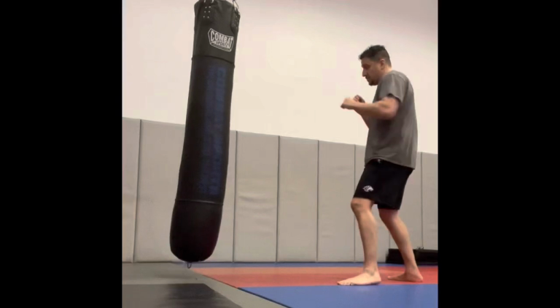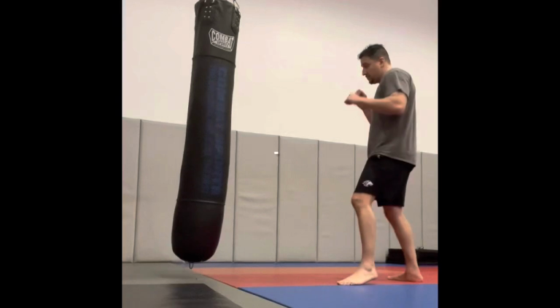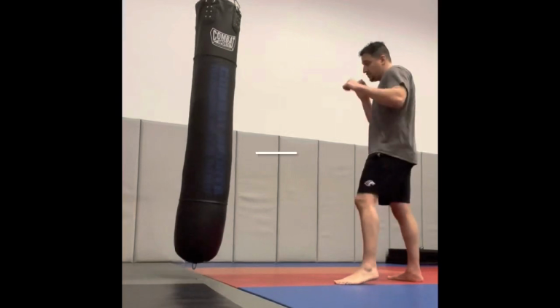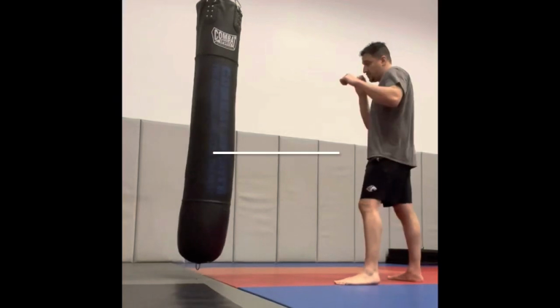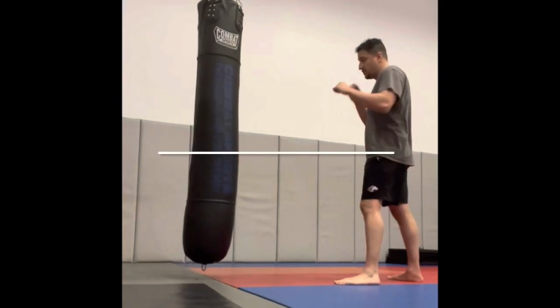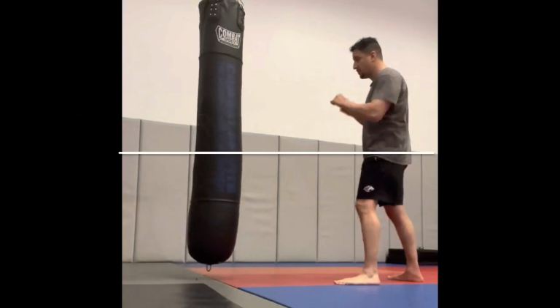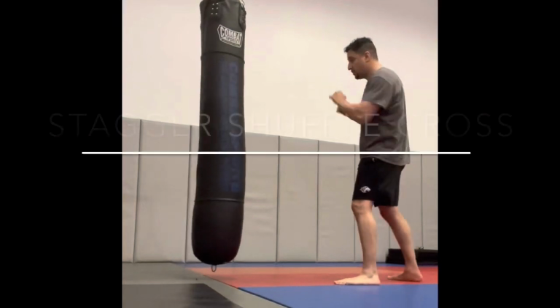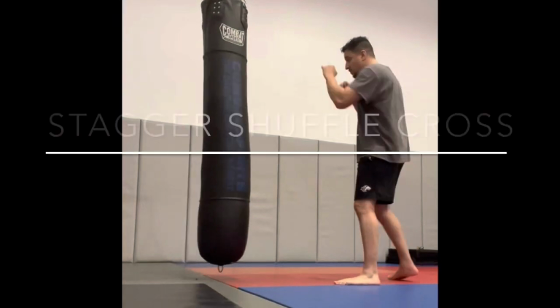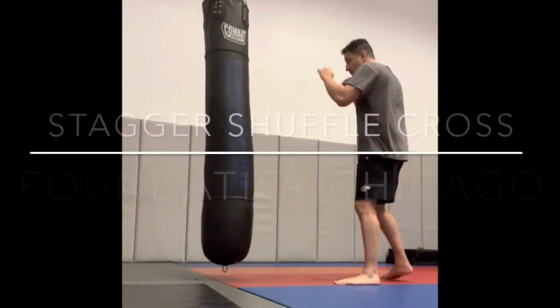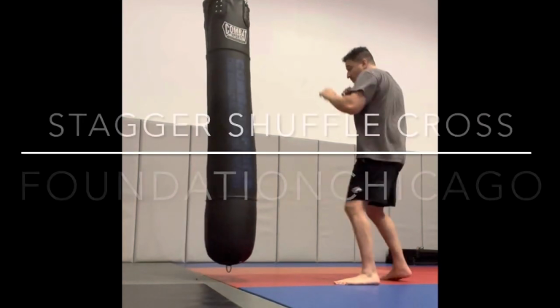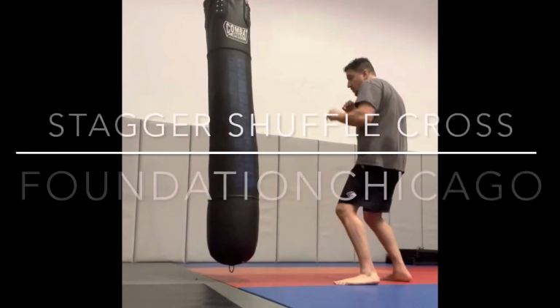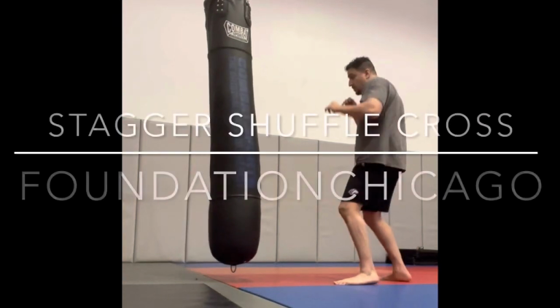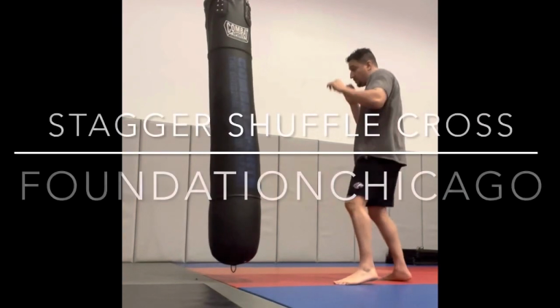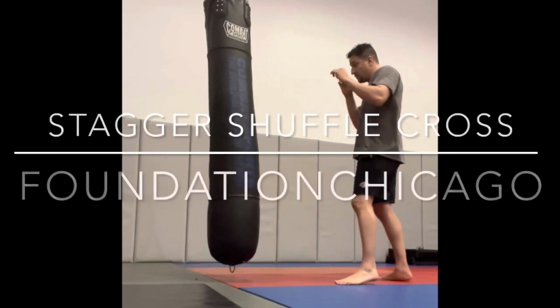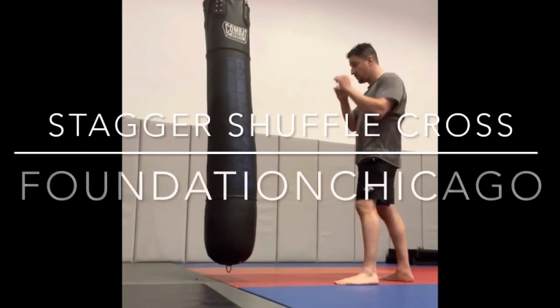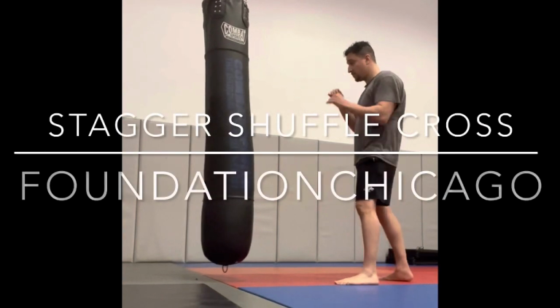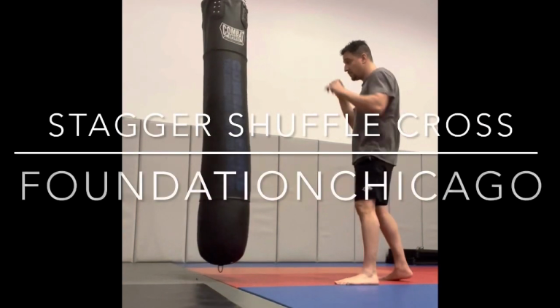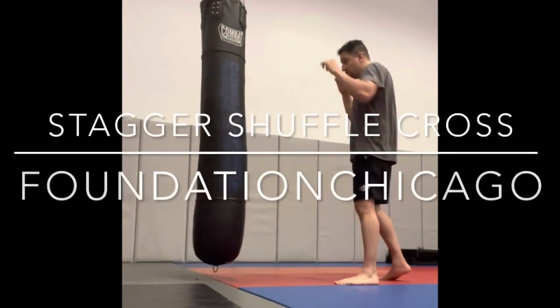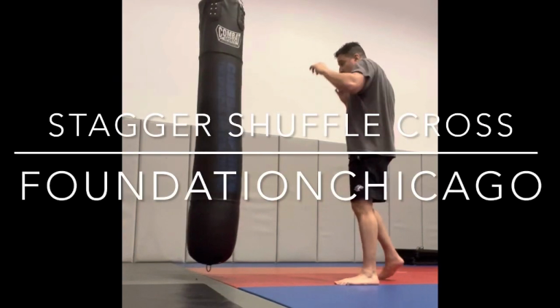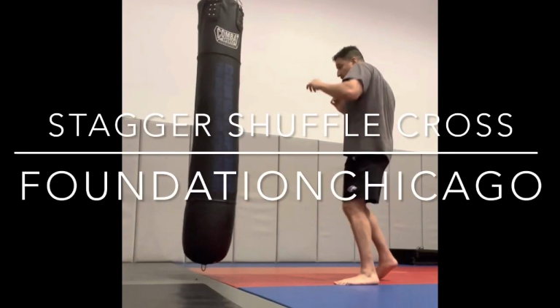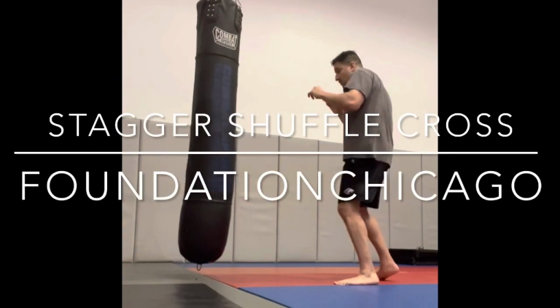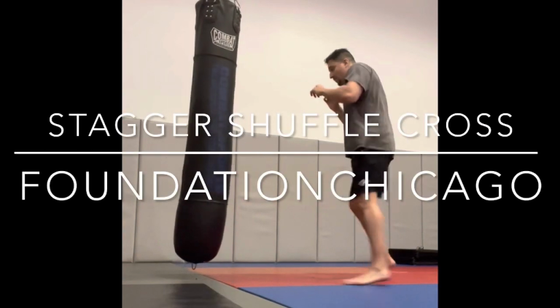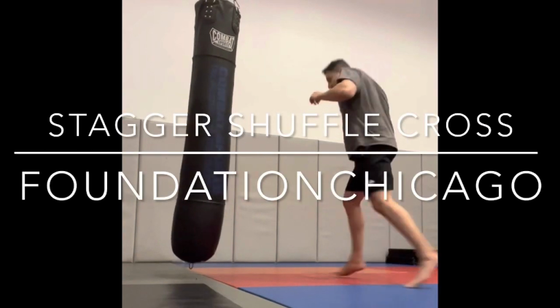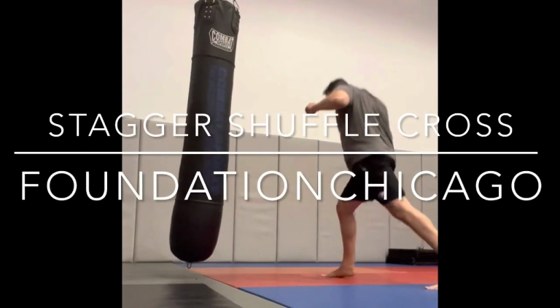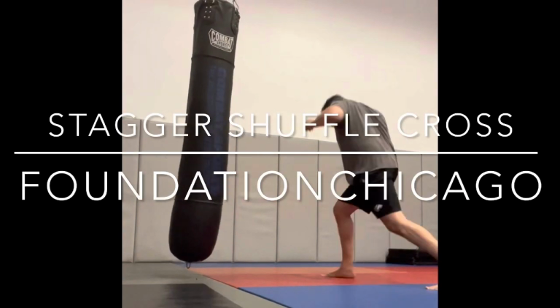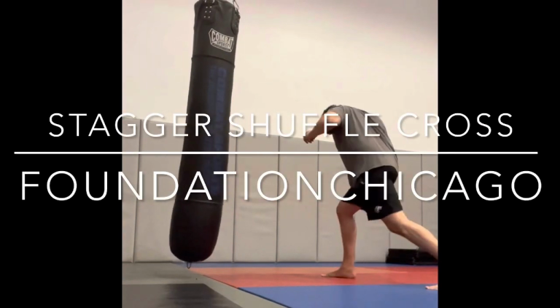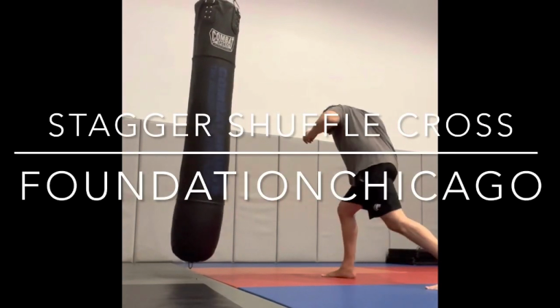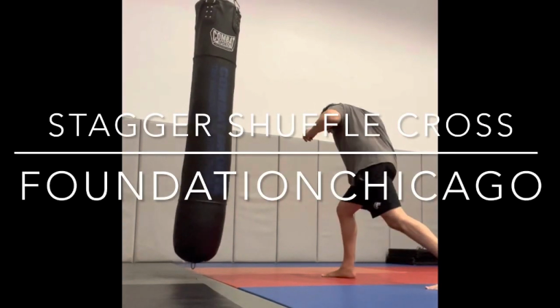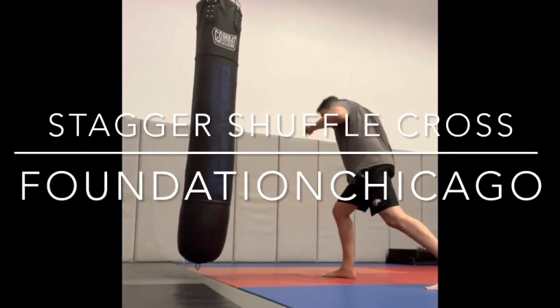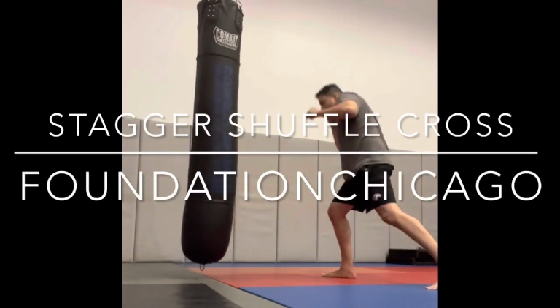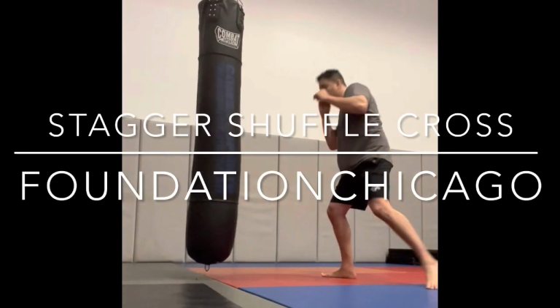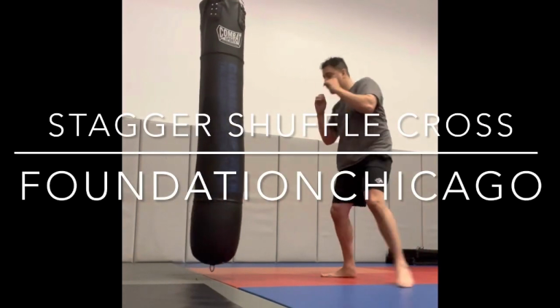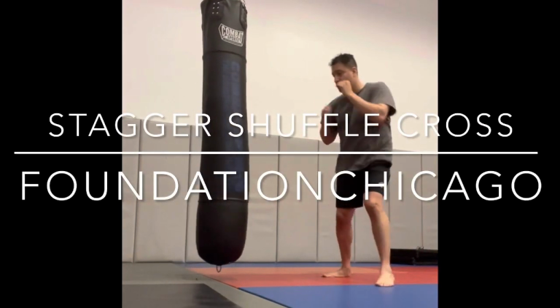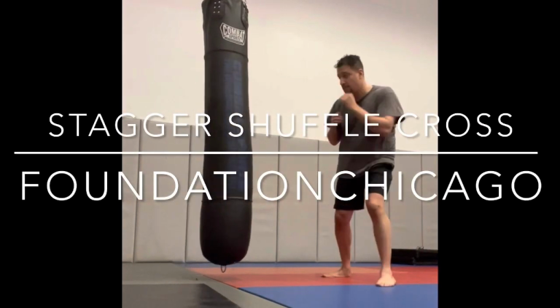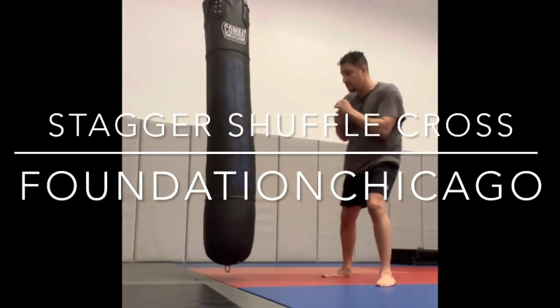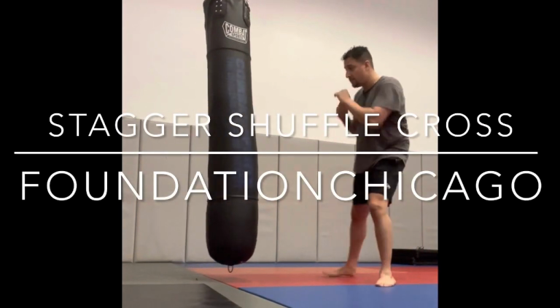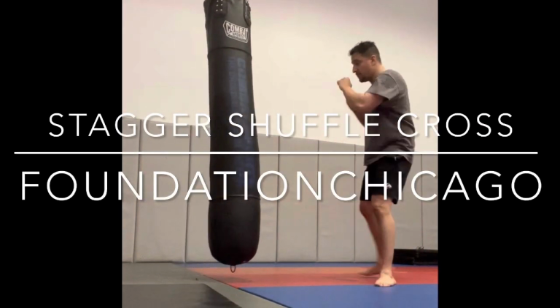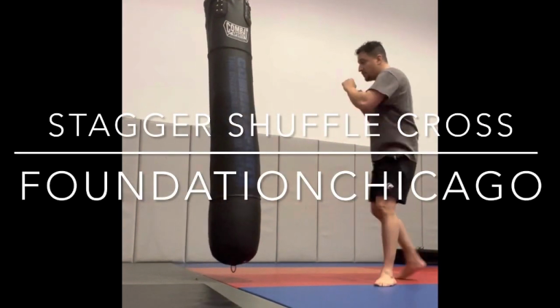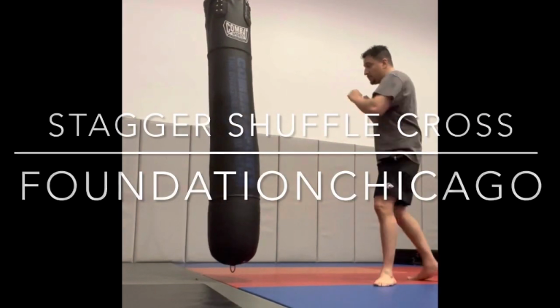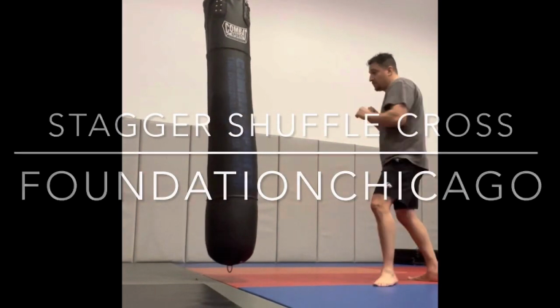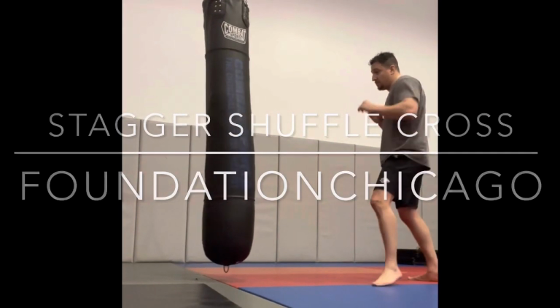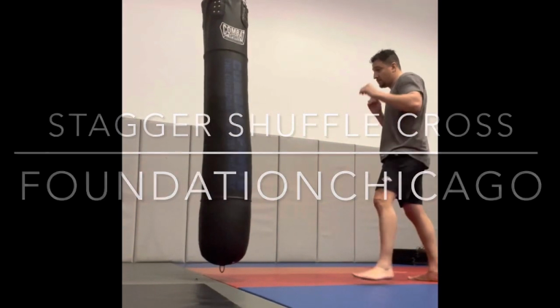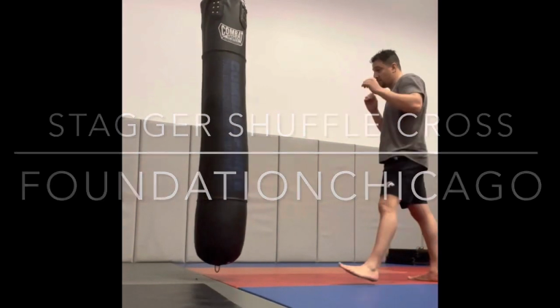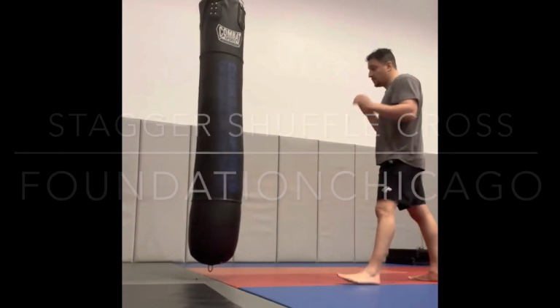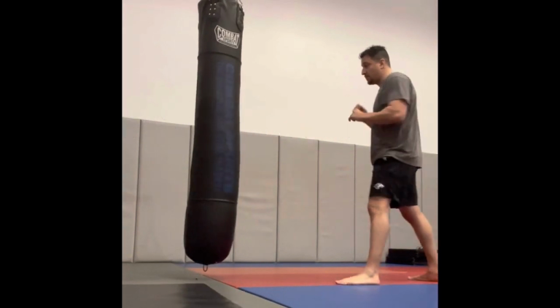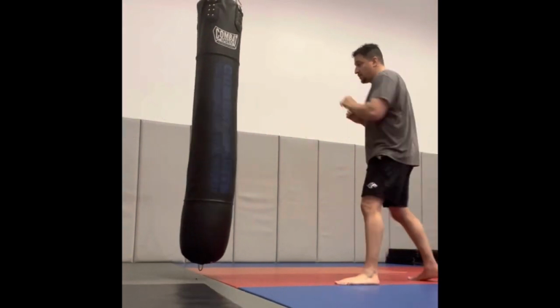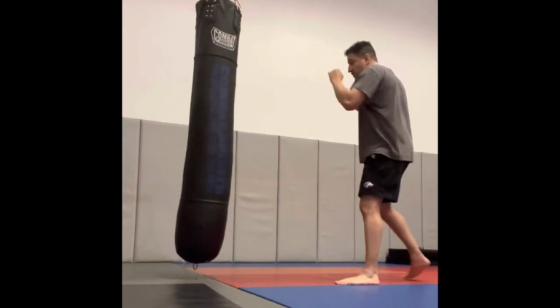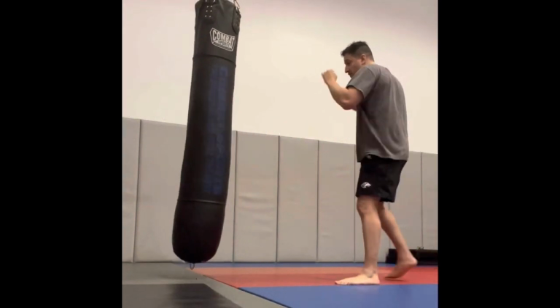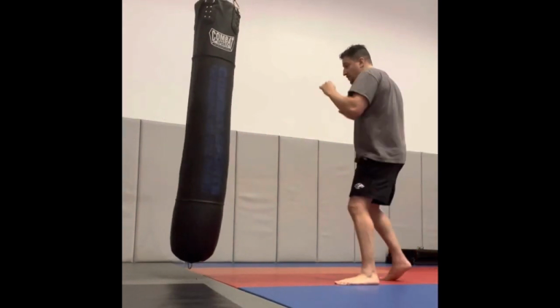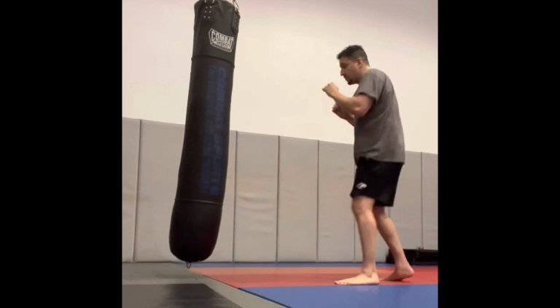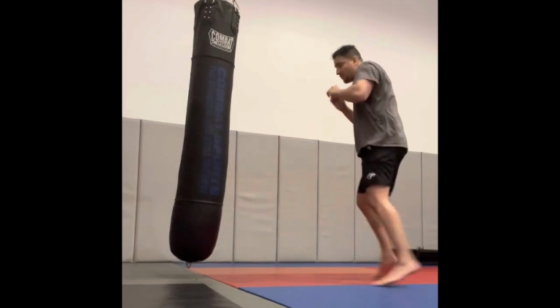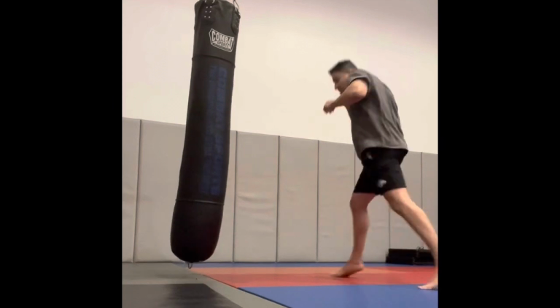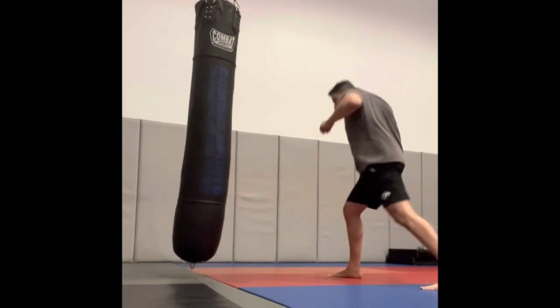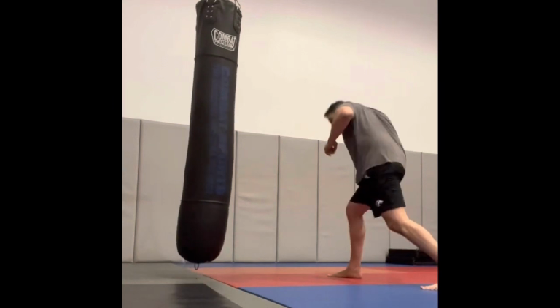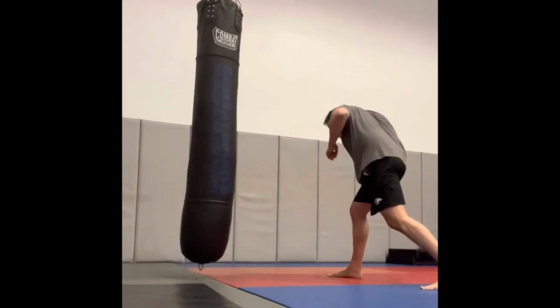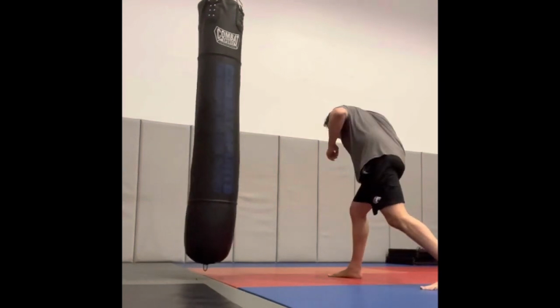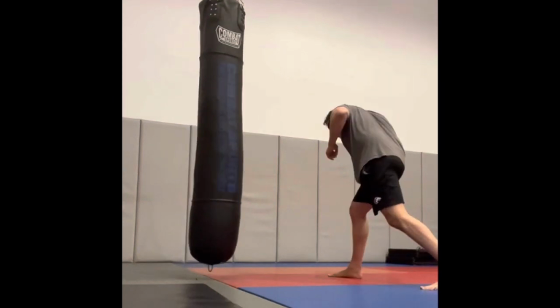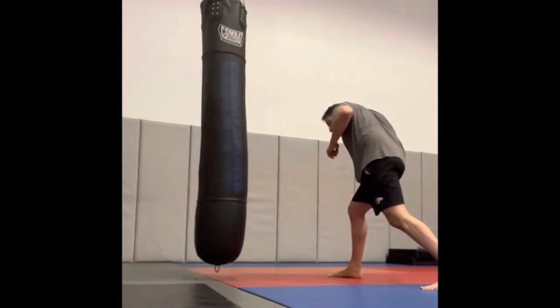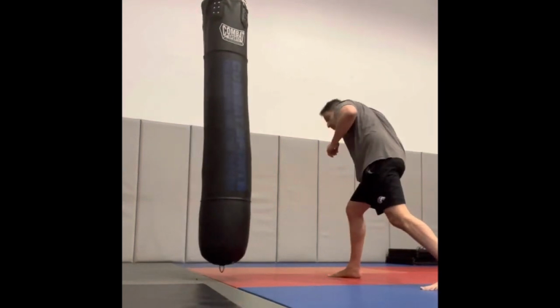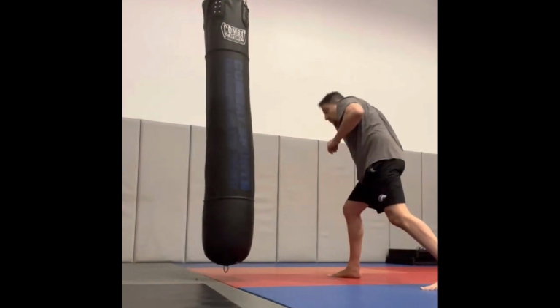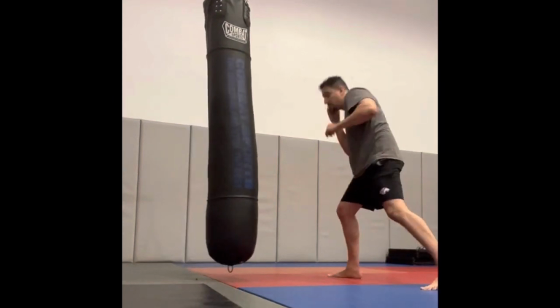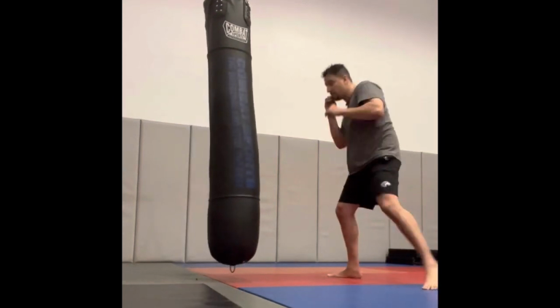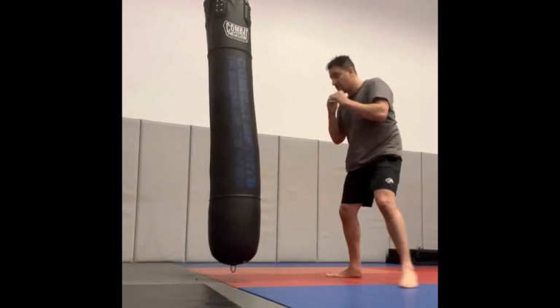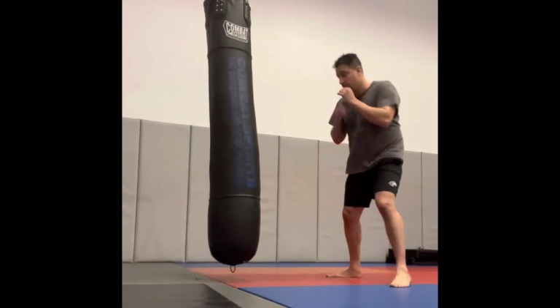We've been working our stagger shuffle and working a rear roundhouse kick off of that. We've set that pattern.